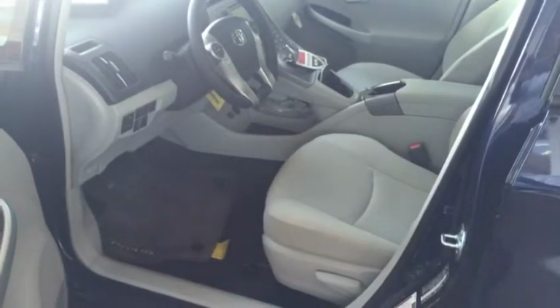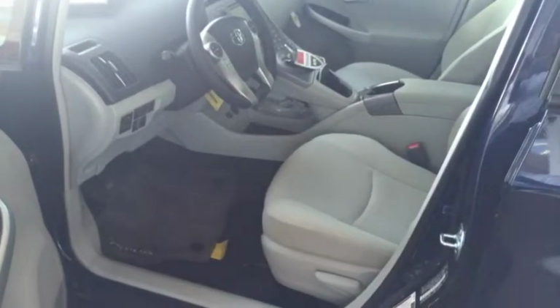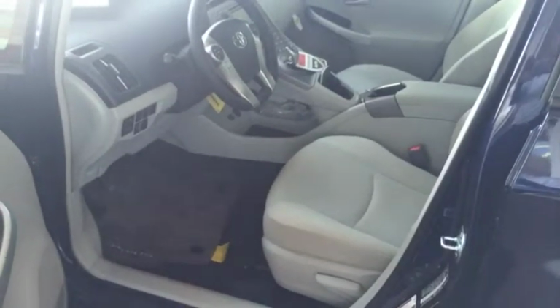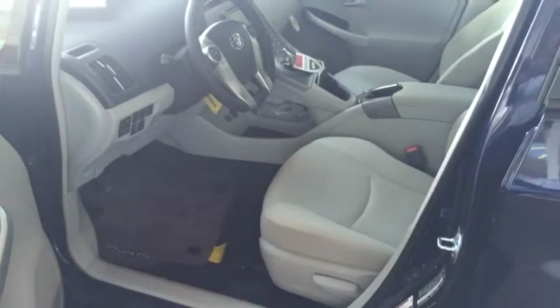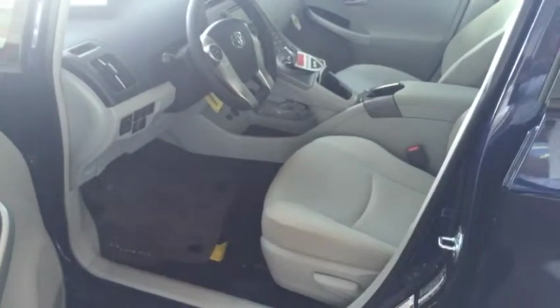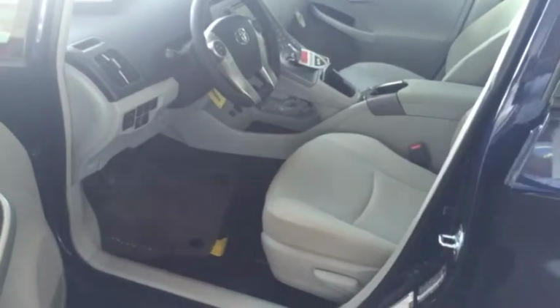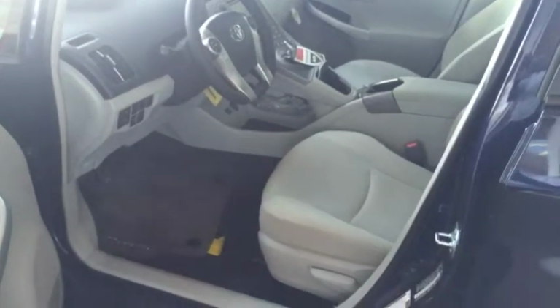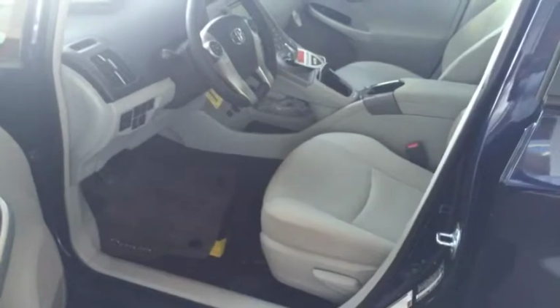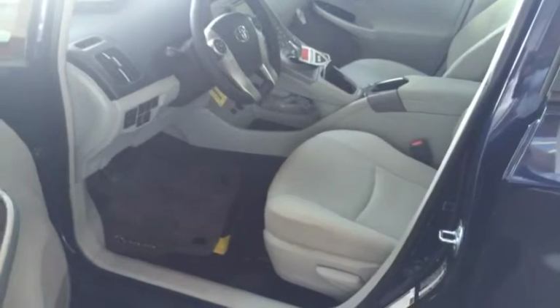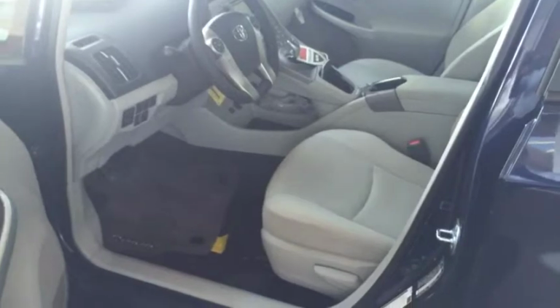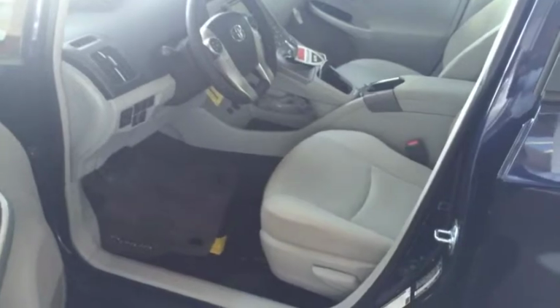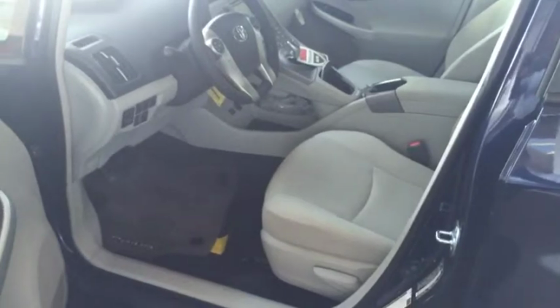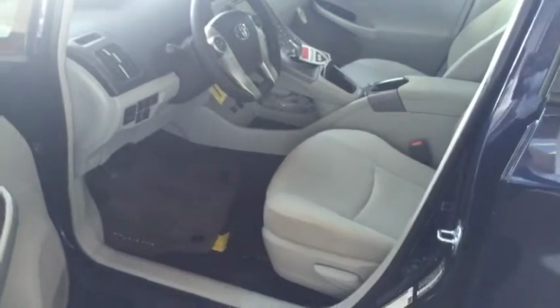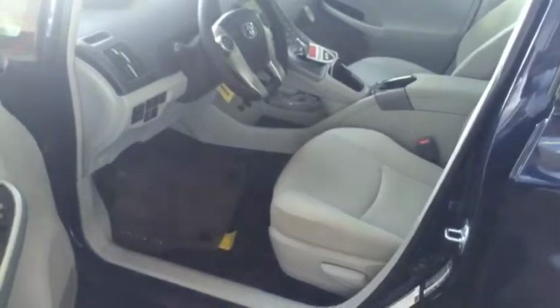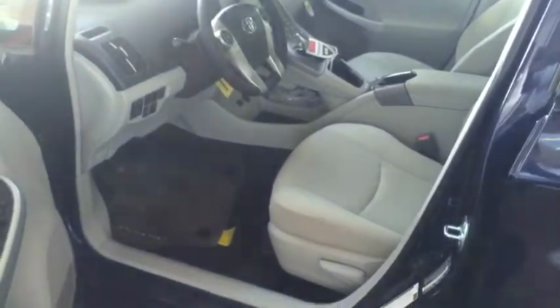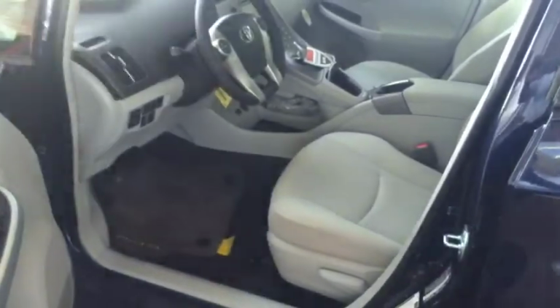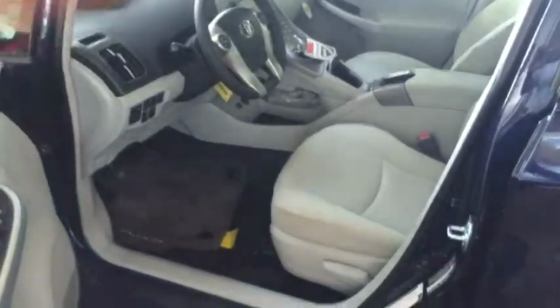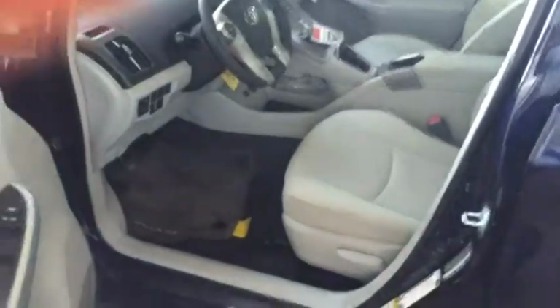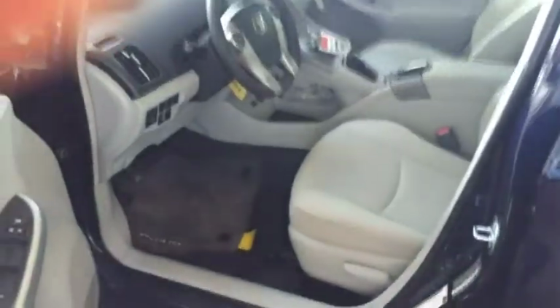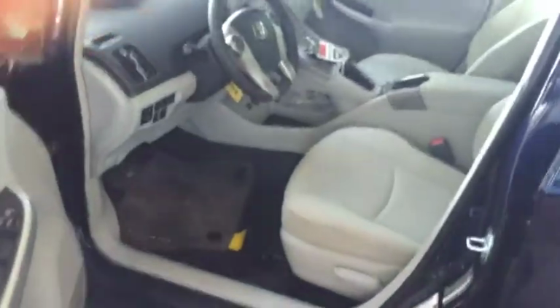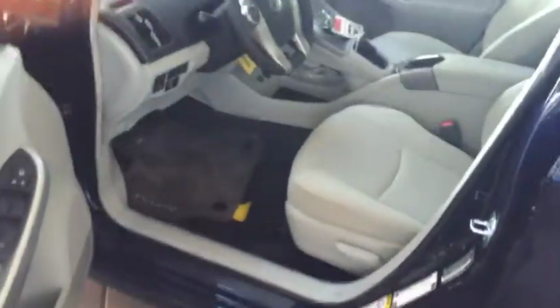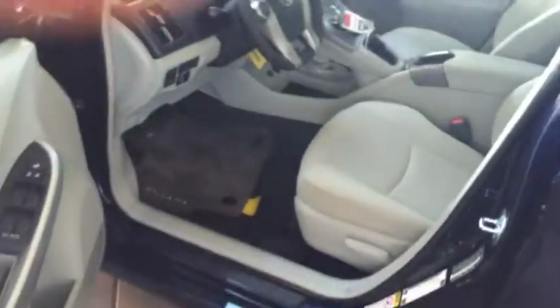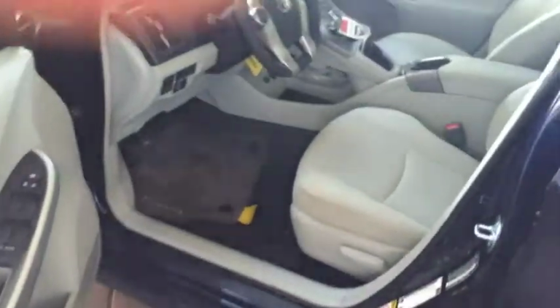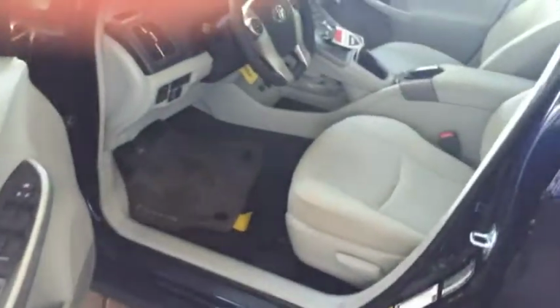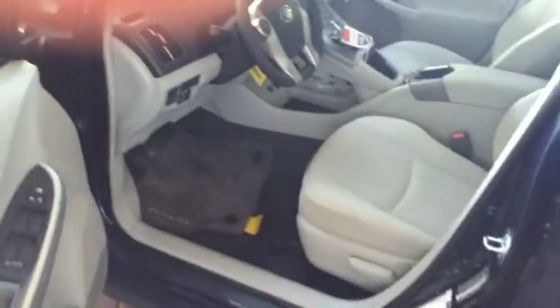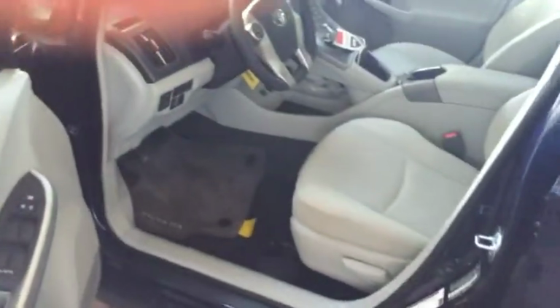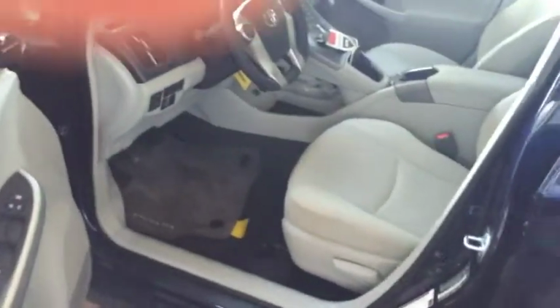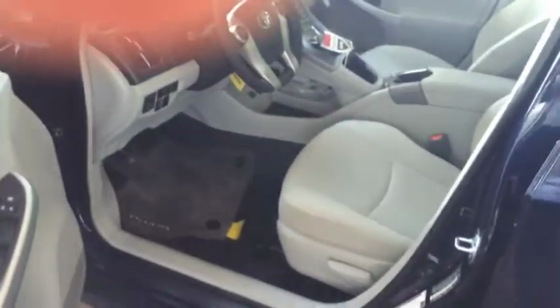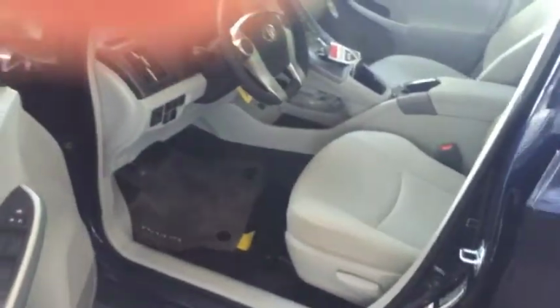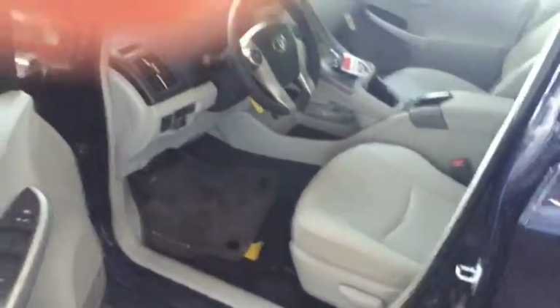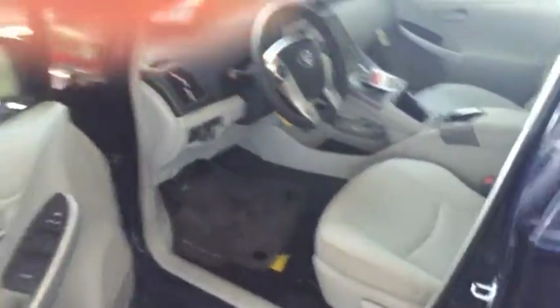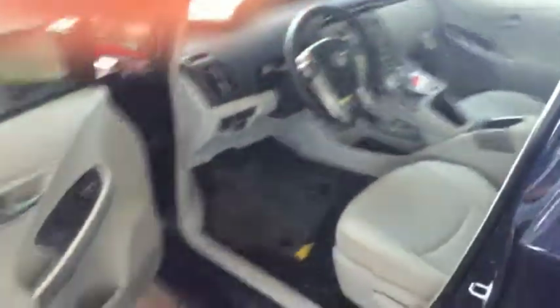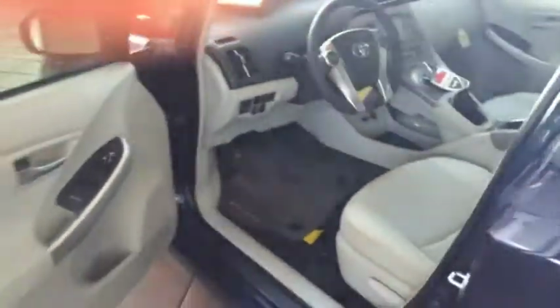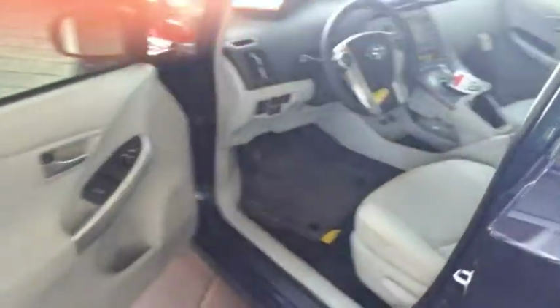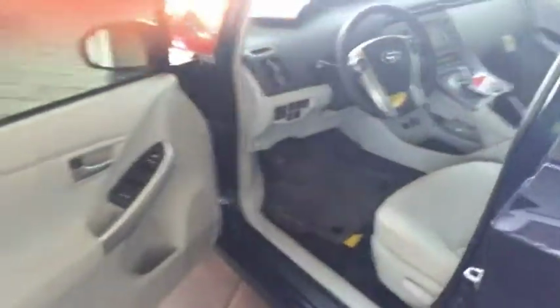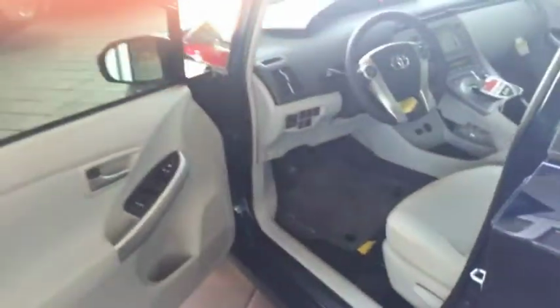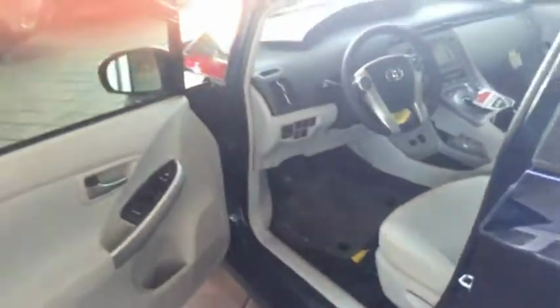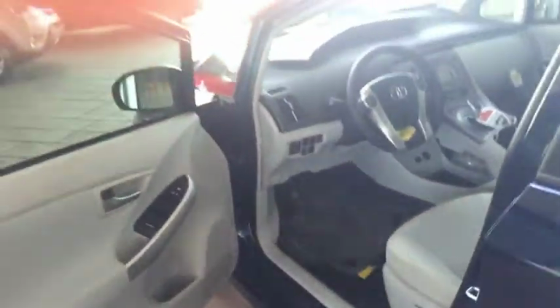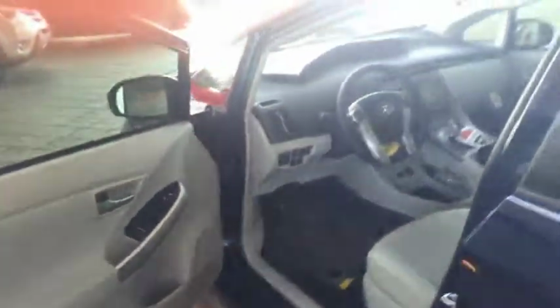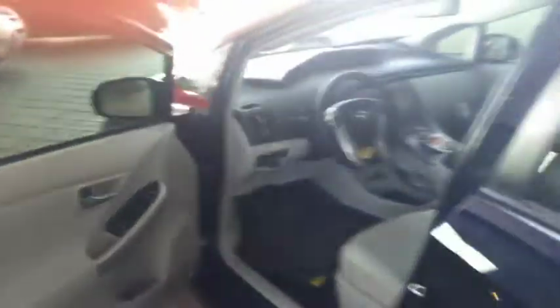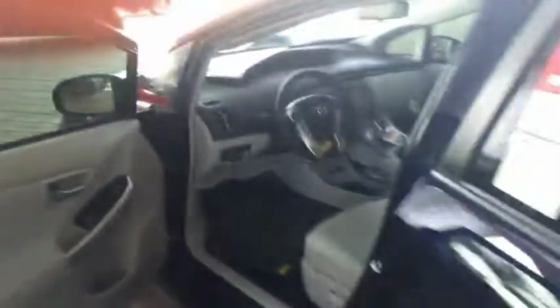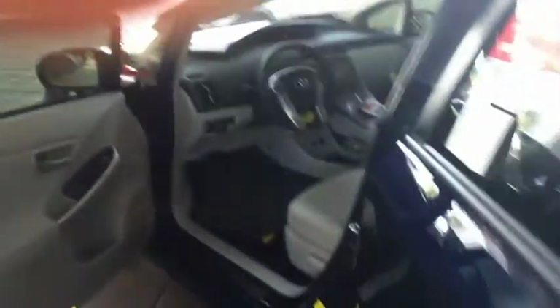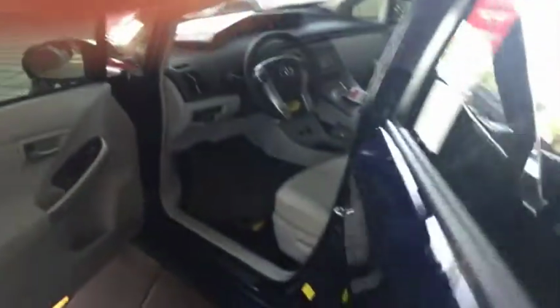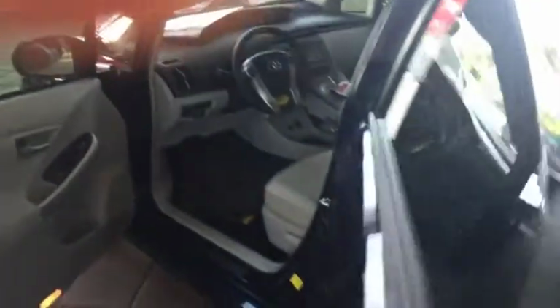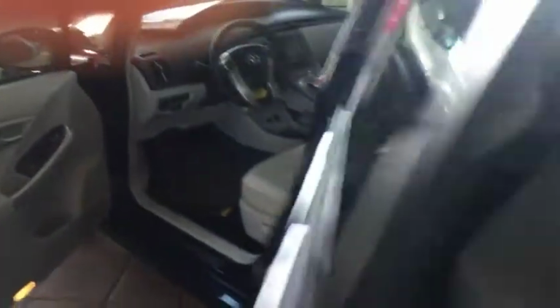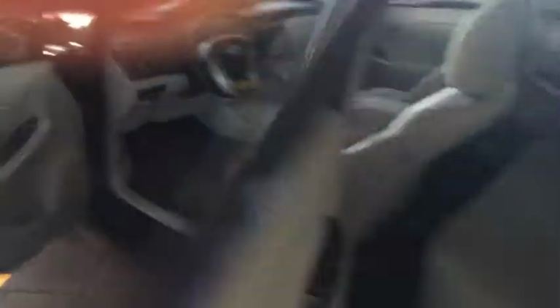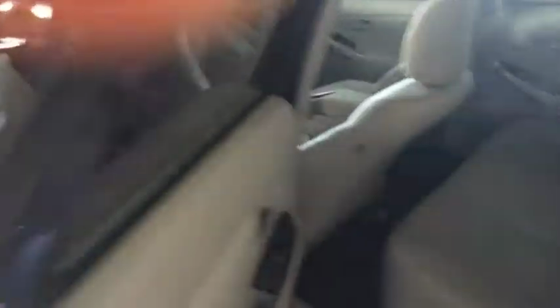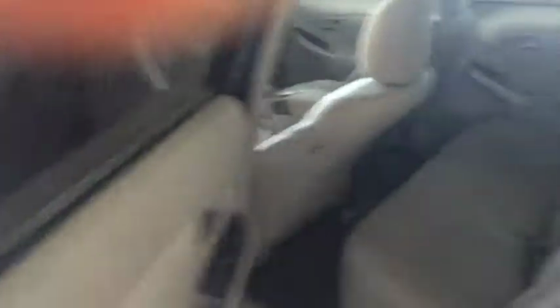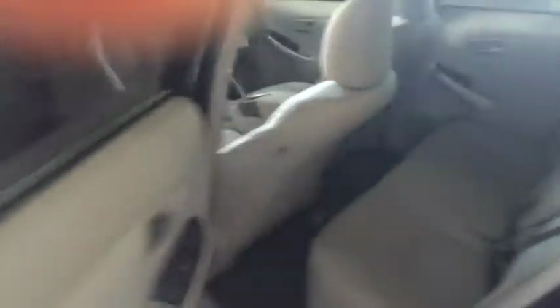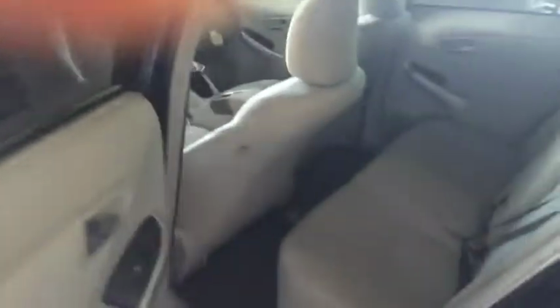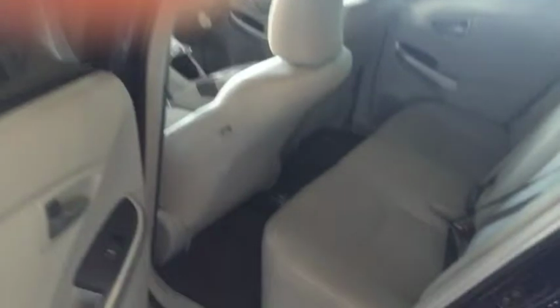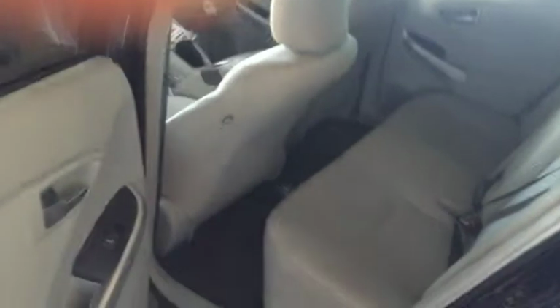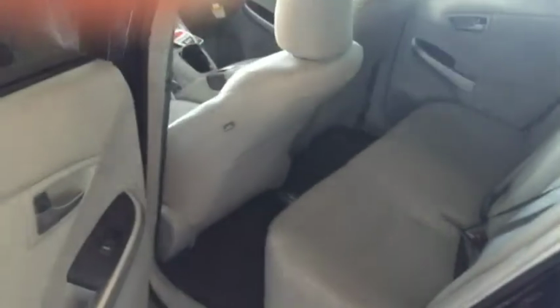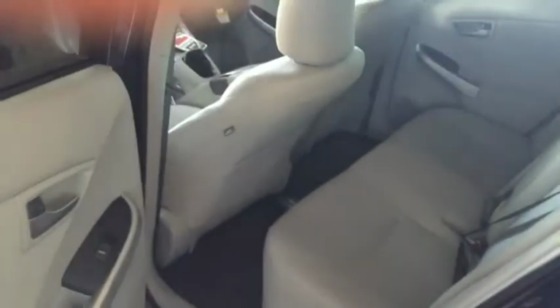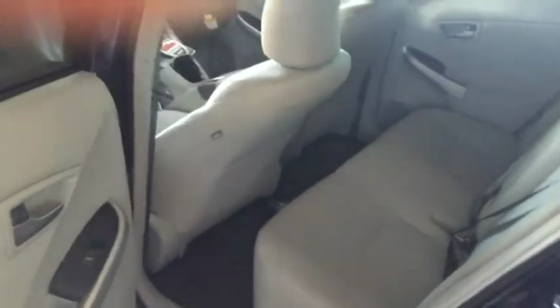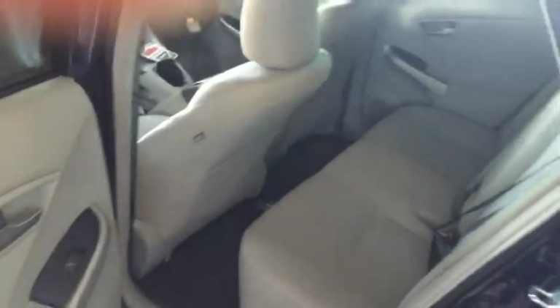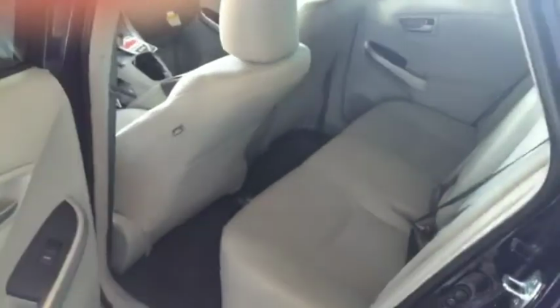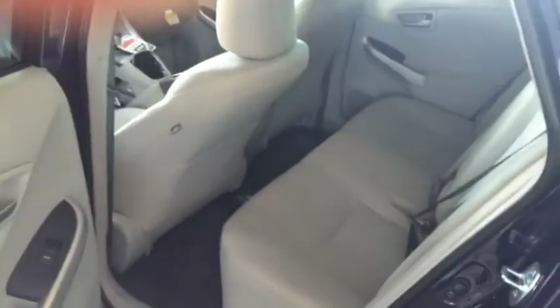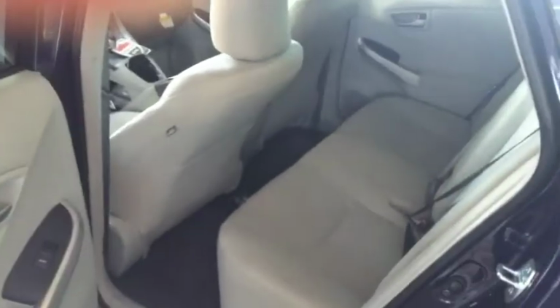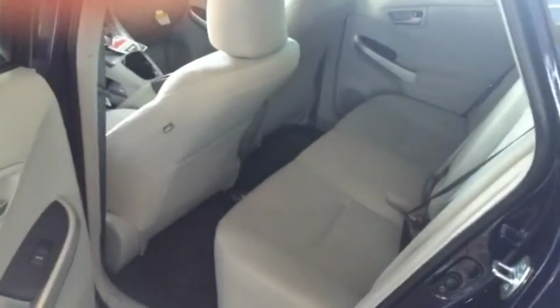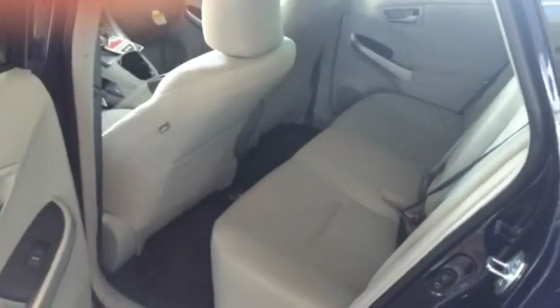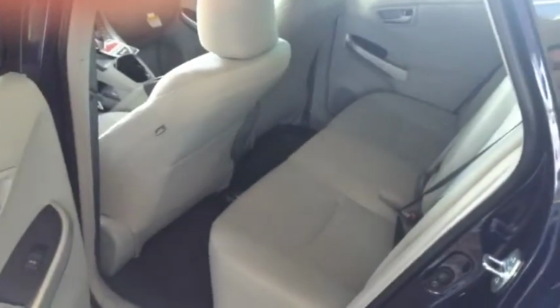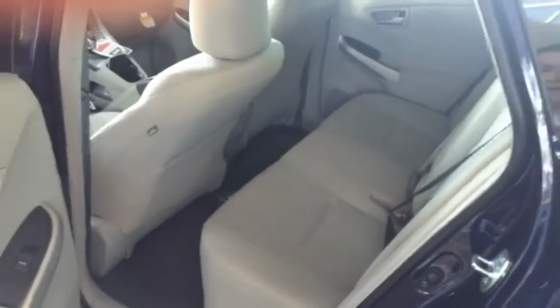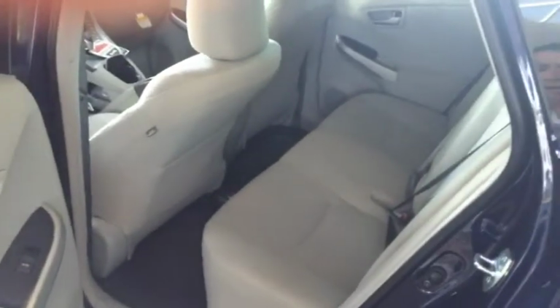Great leg room in the front, and also in the back.